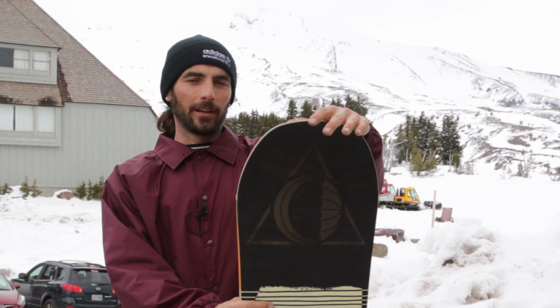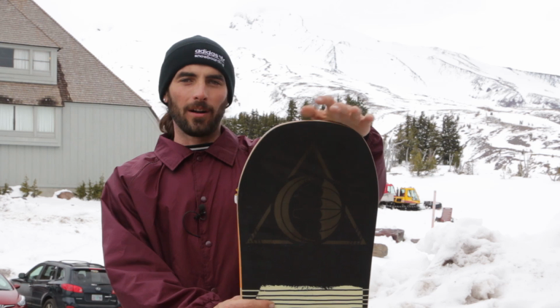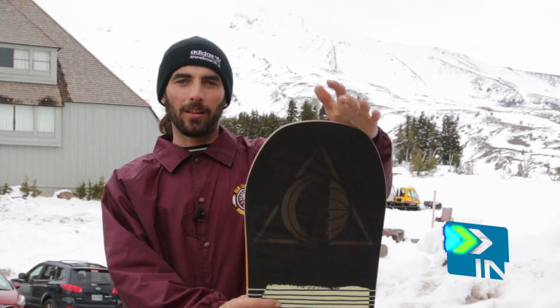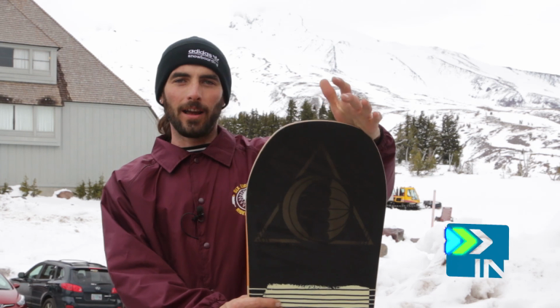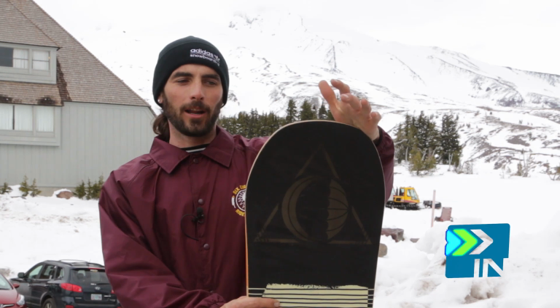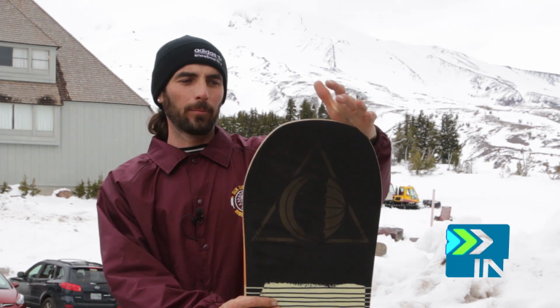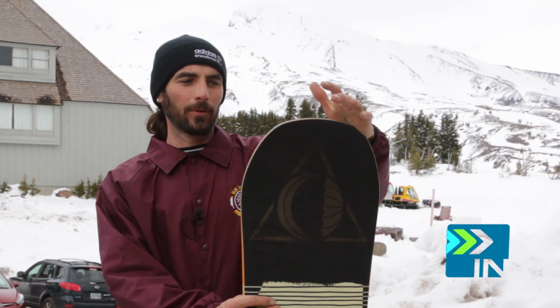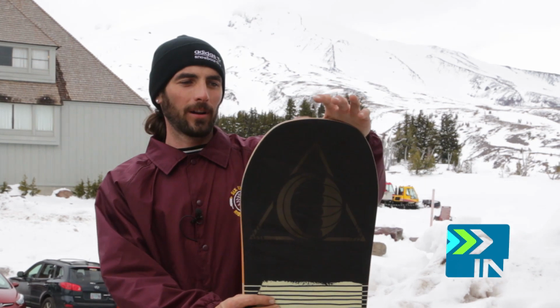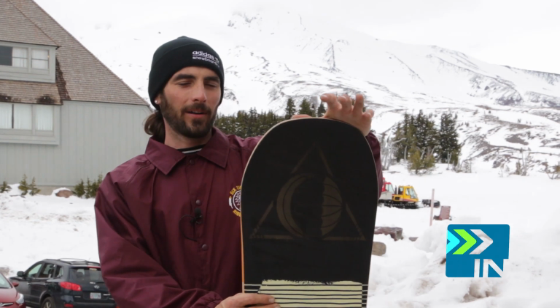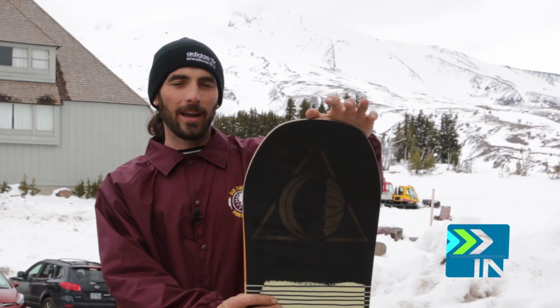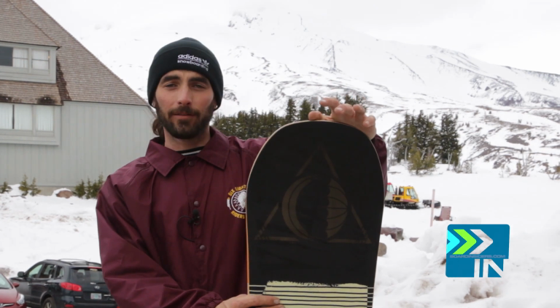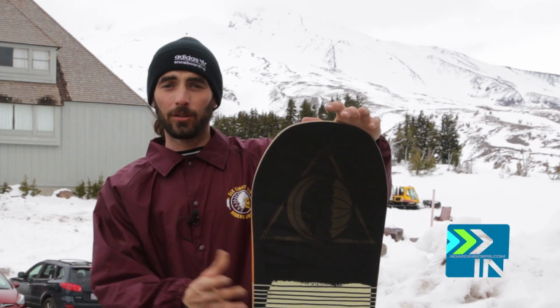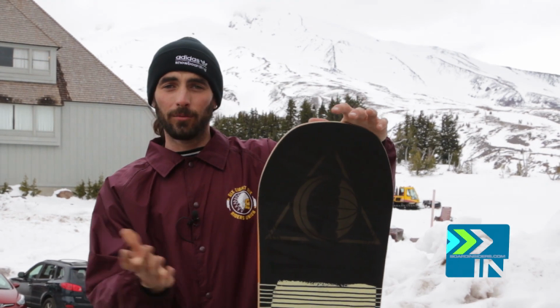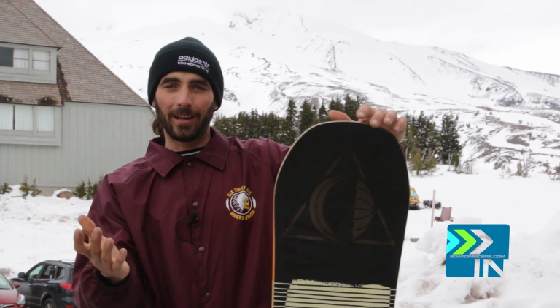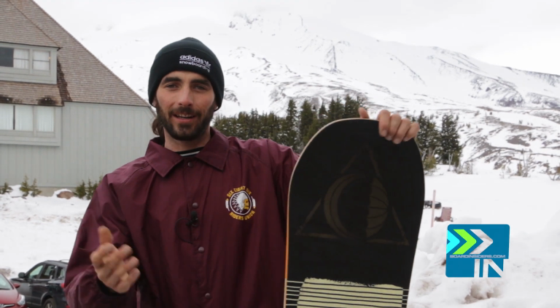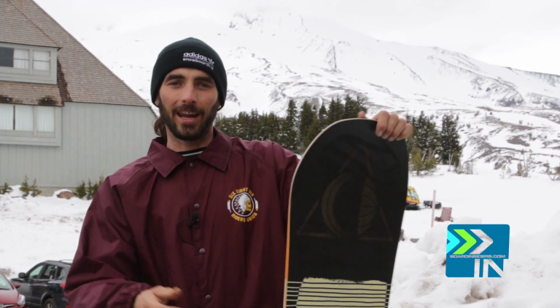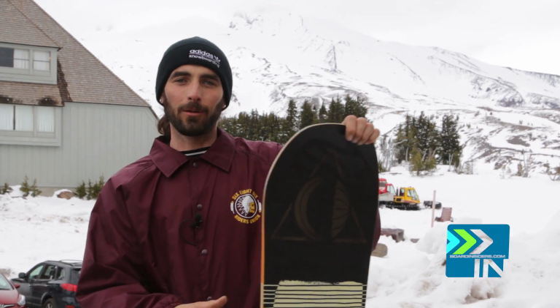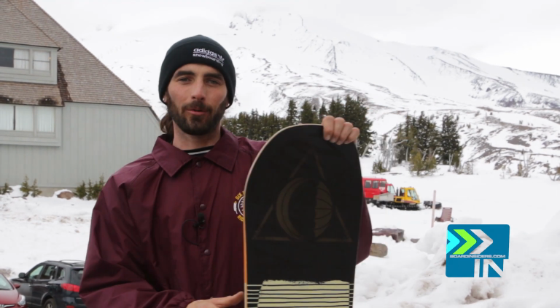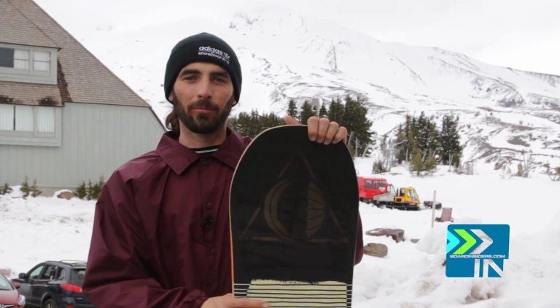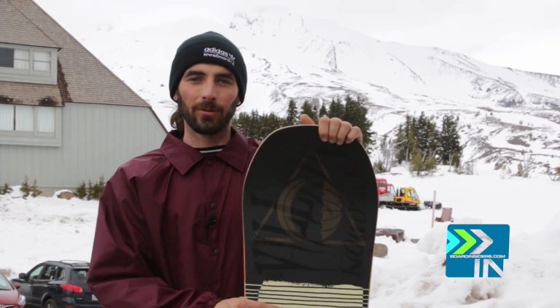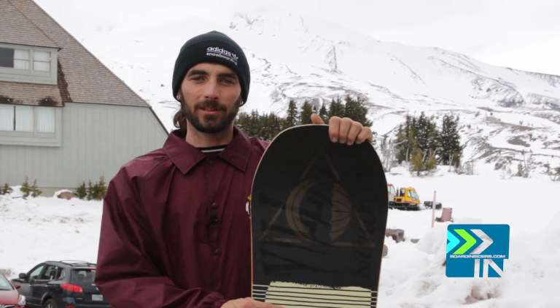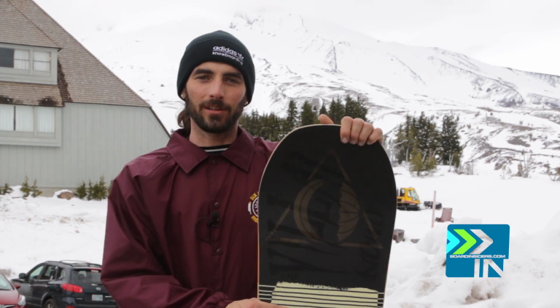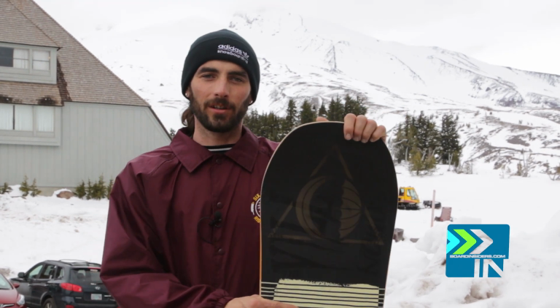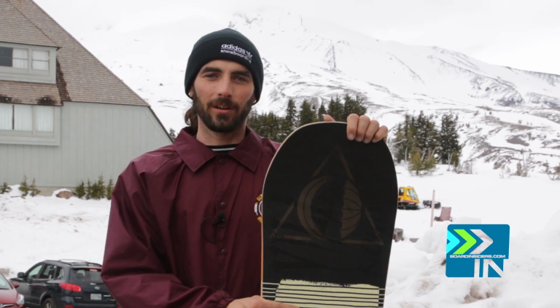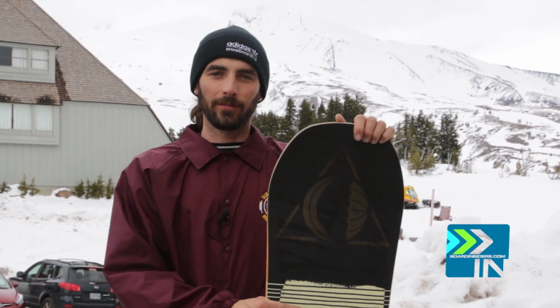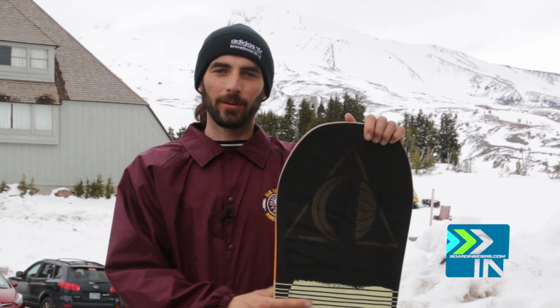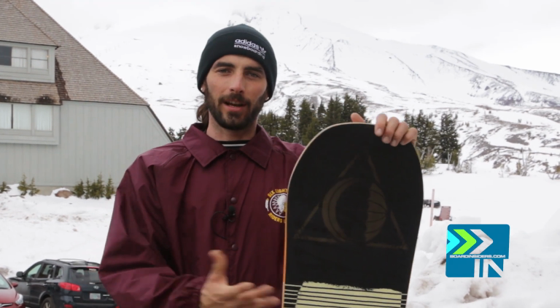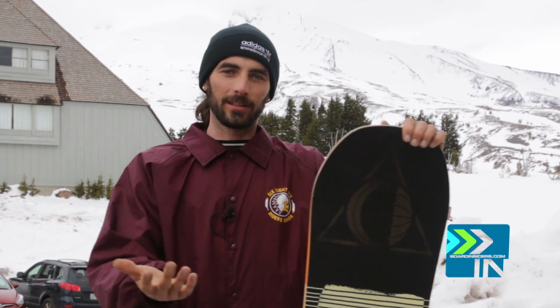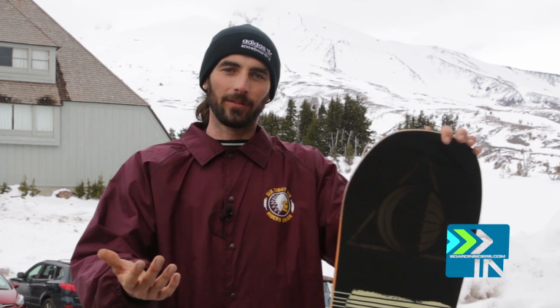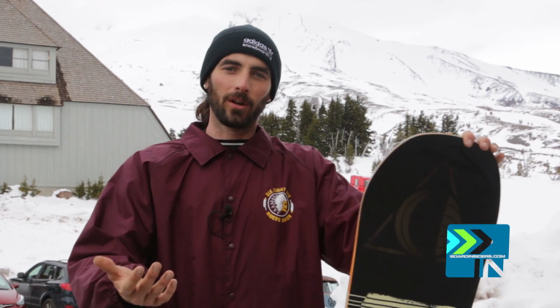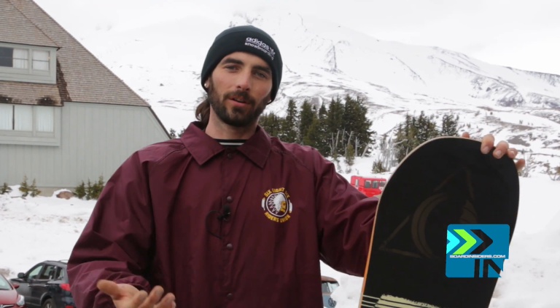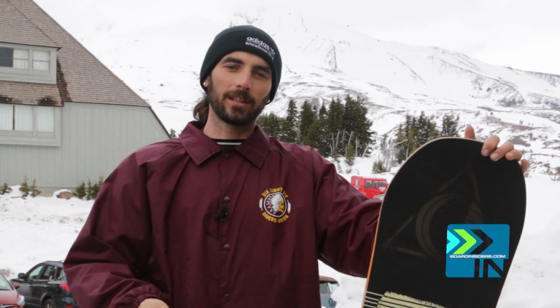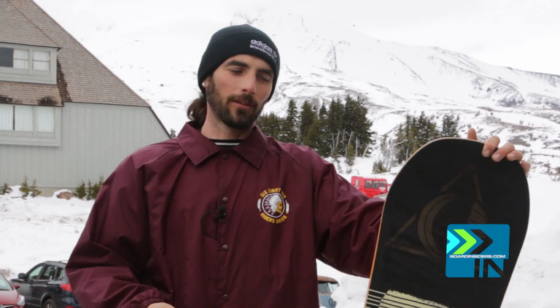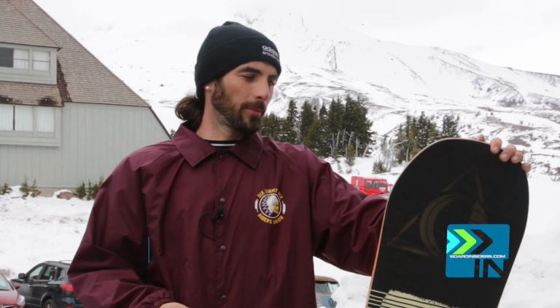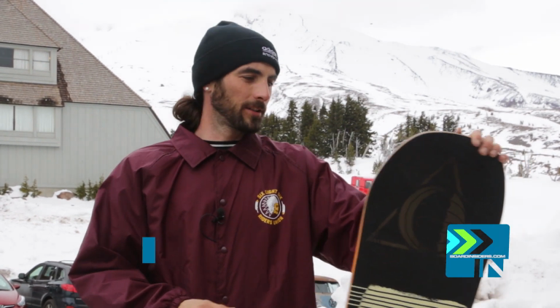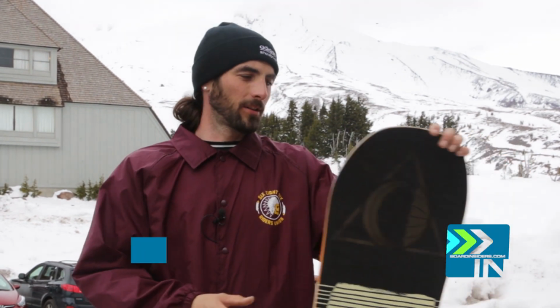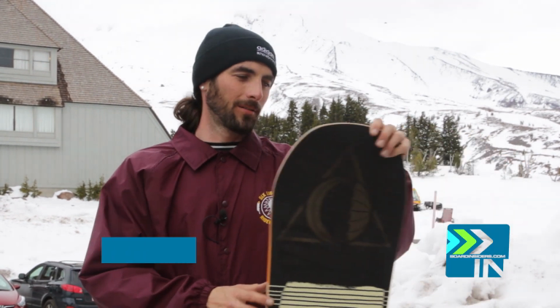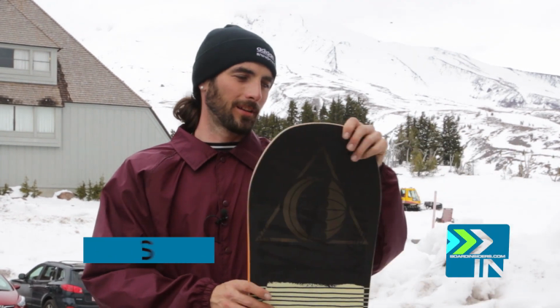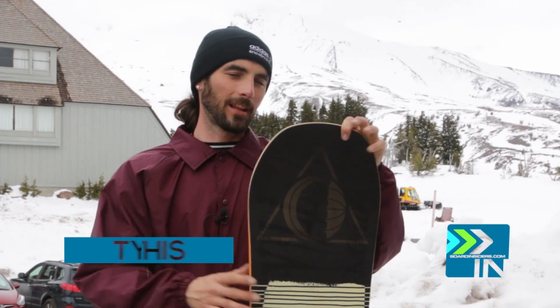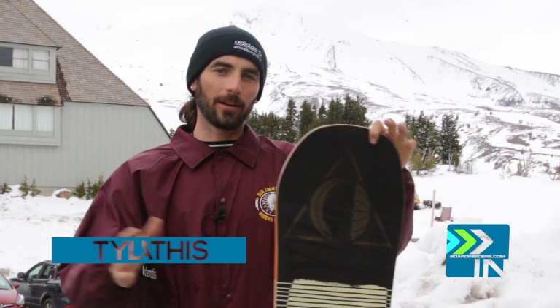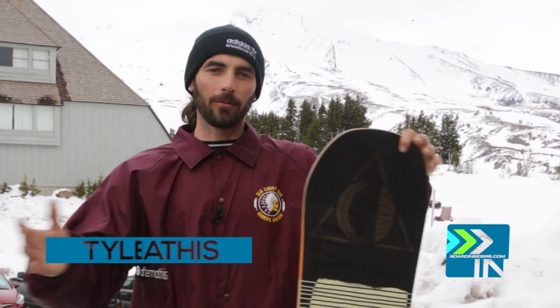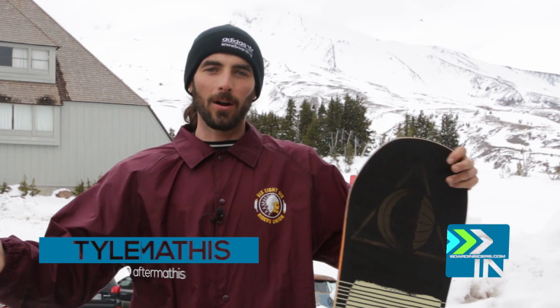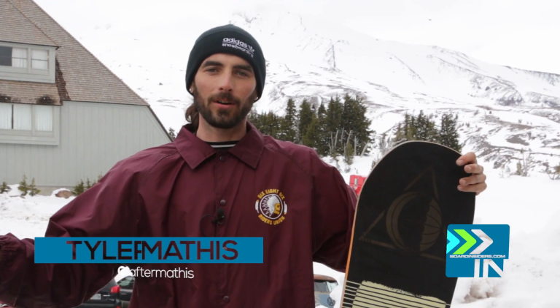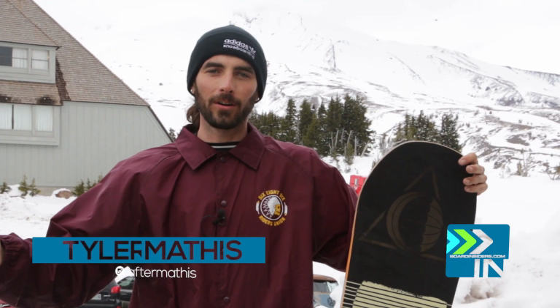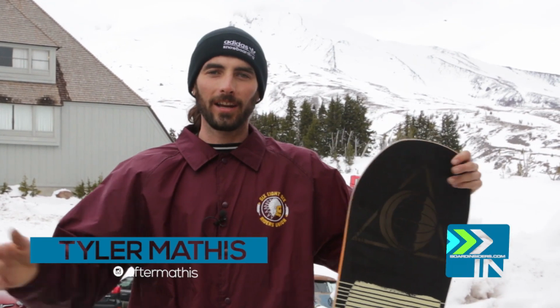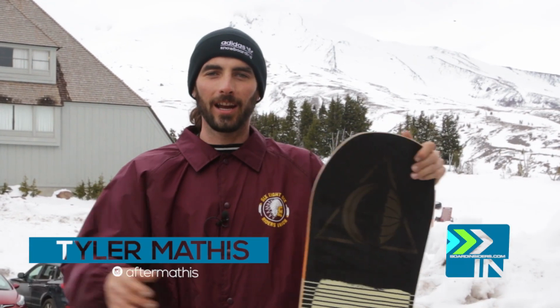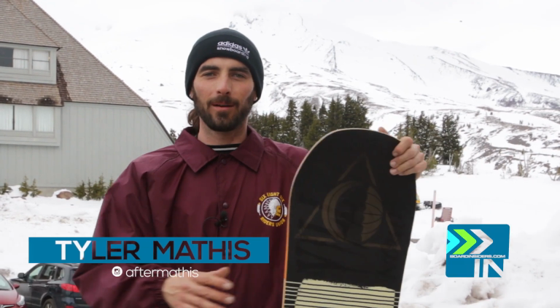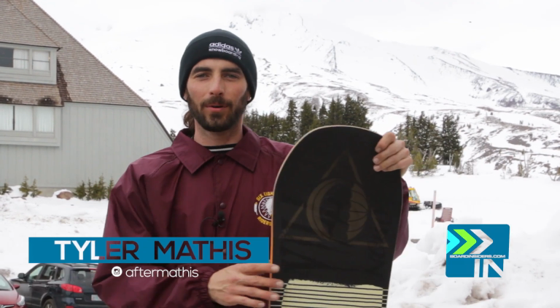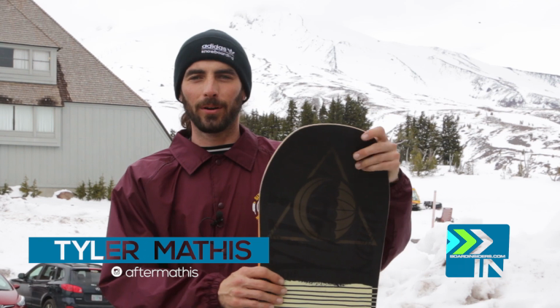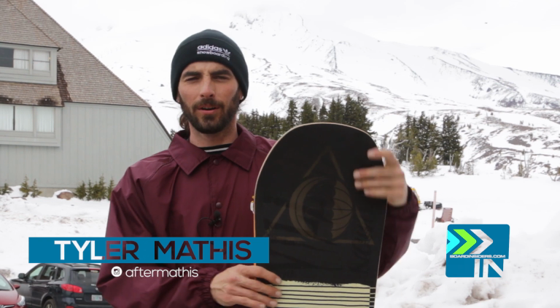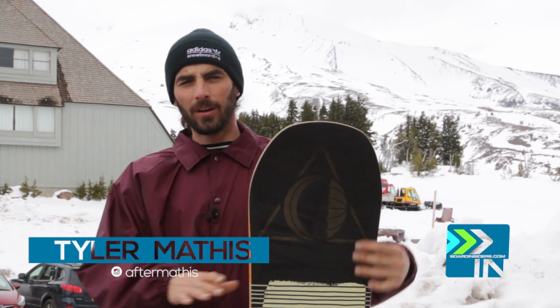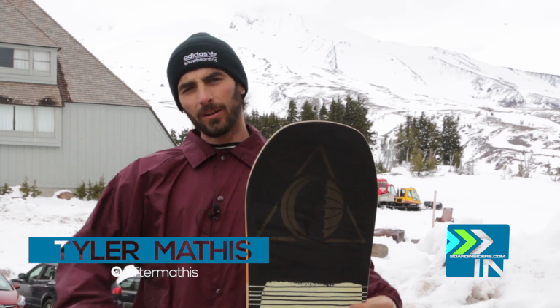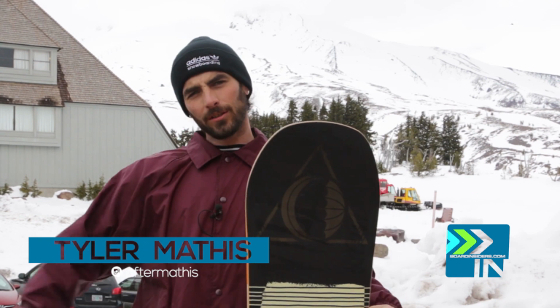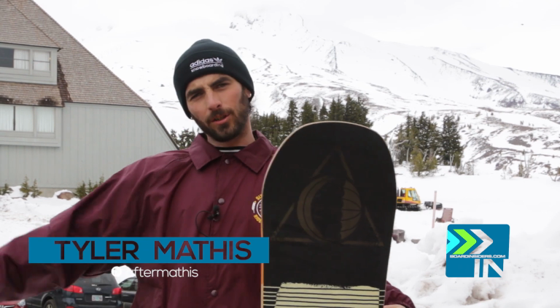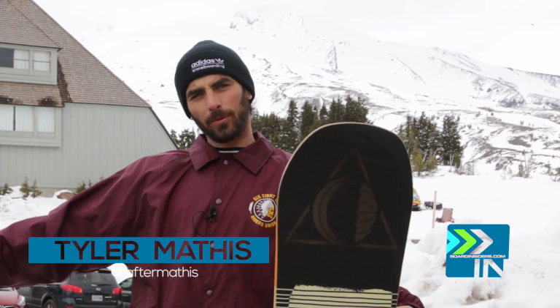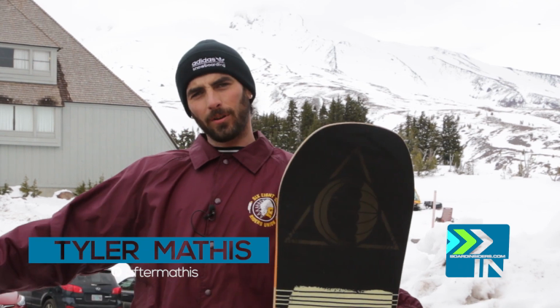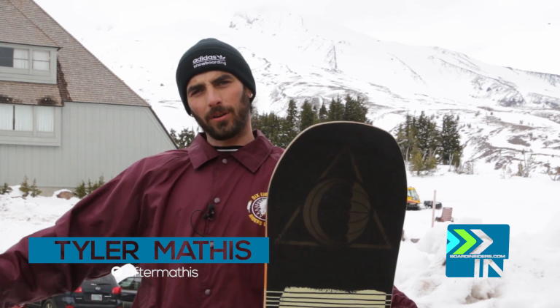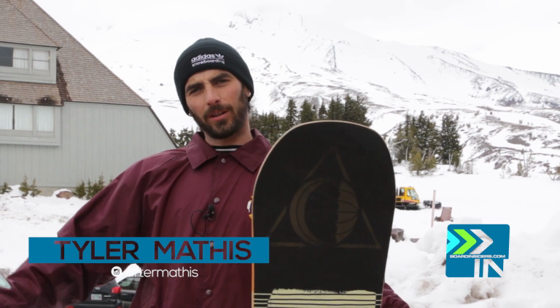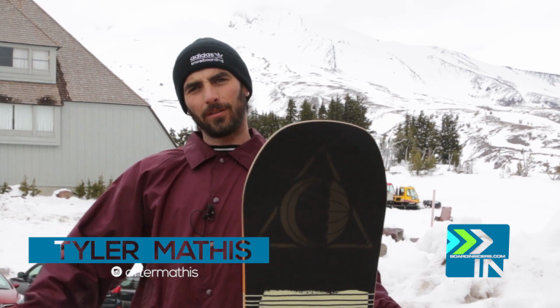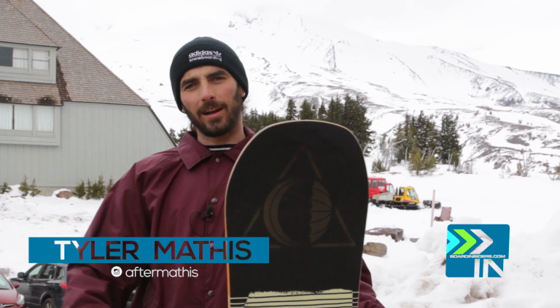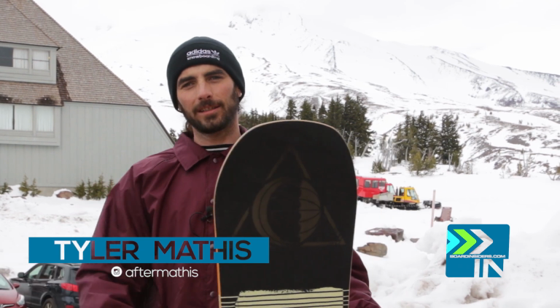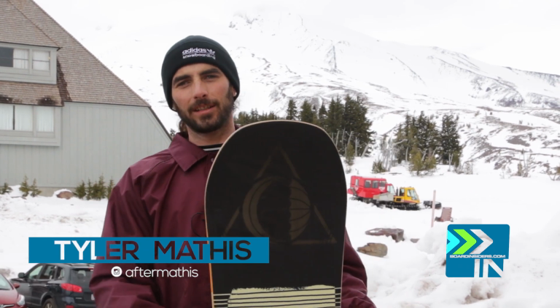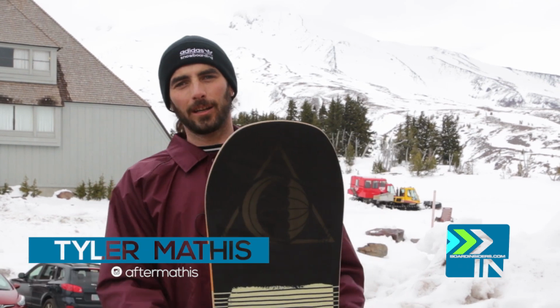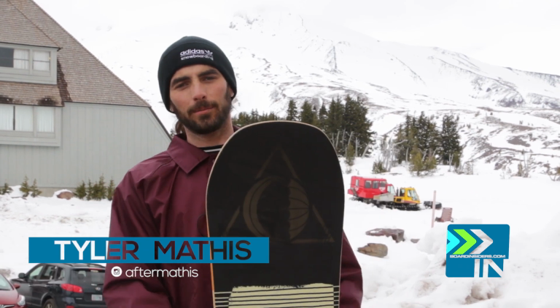In our lineup, we don't have too many camber boards this year. If you guys have noticed, everybody's going to like a rocker camber, super early rise tips.